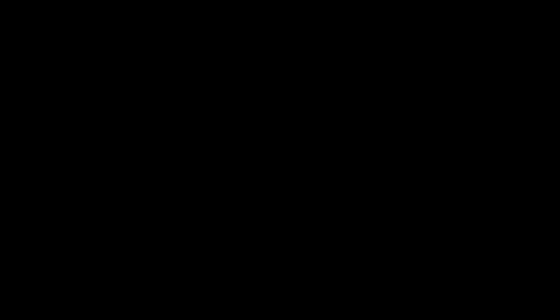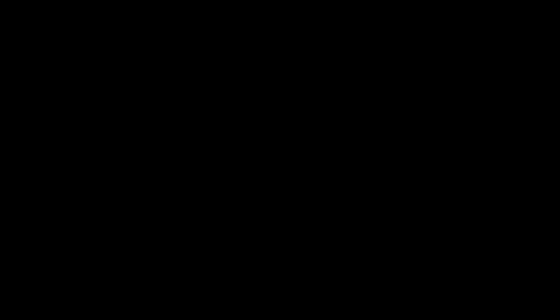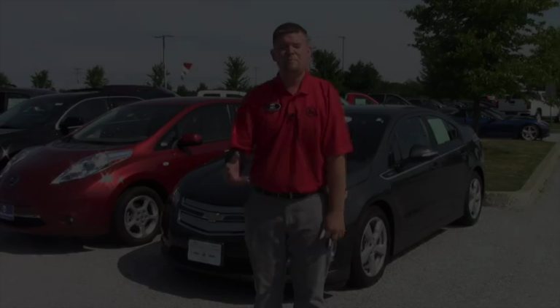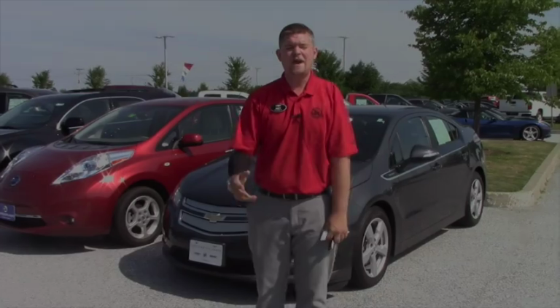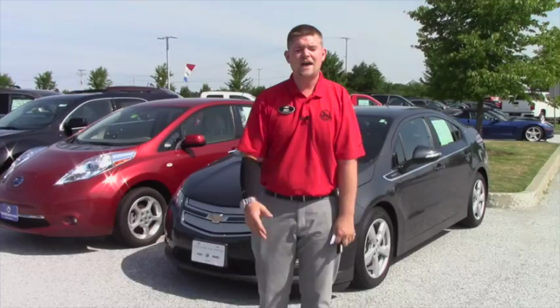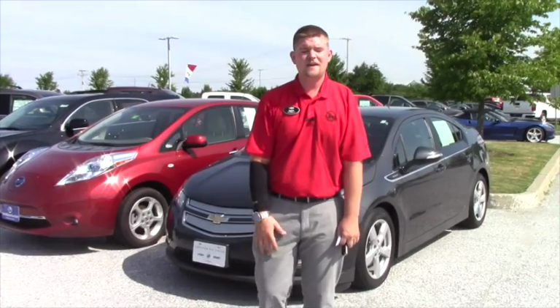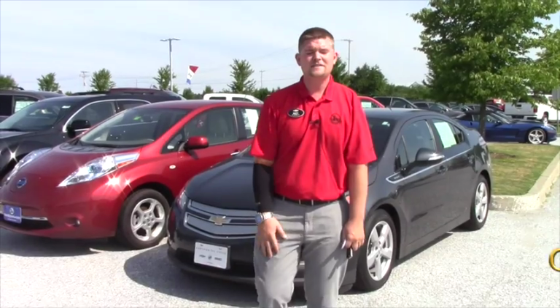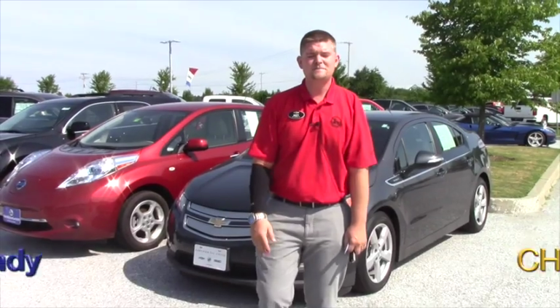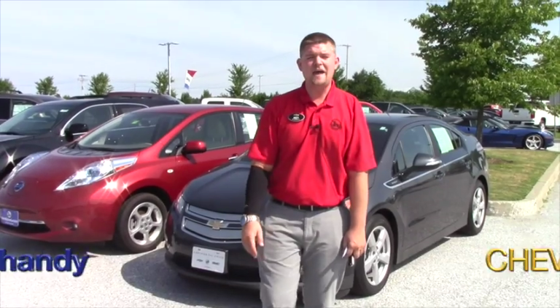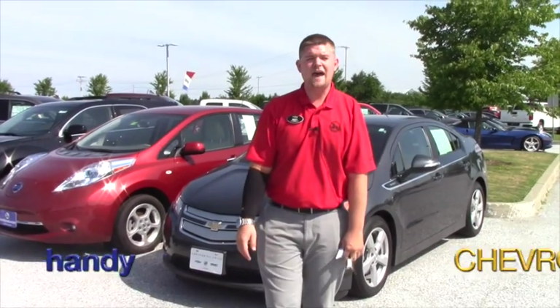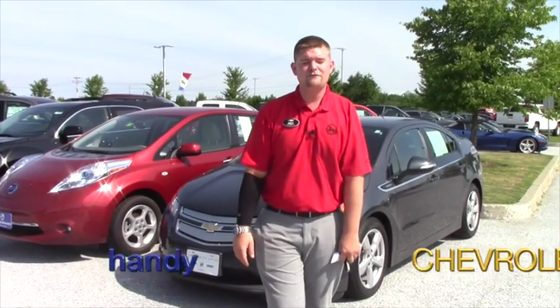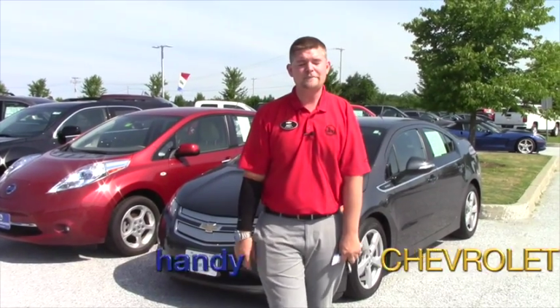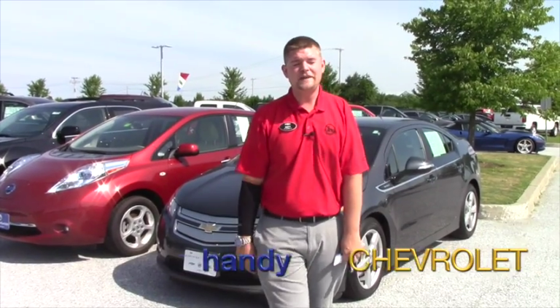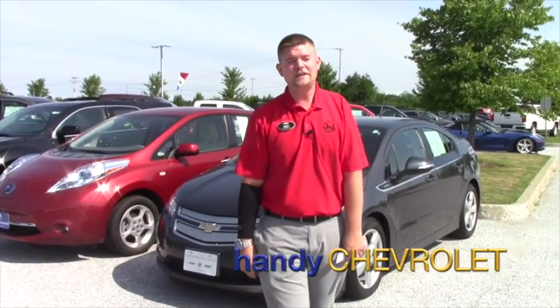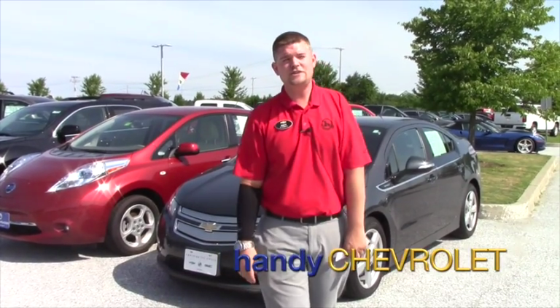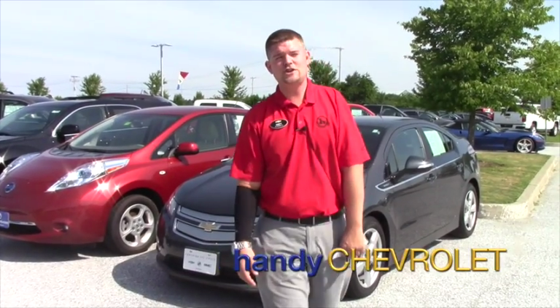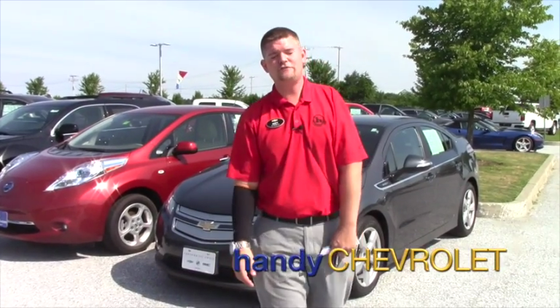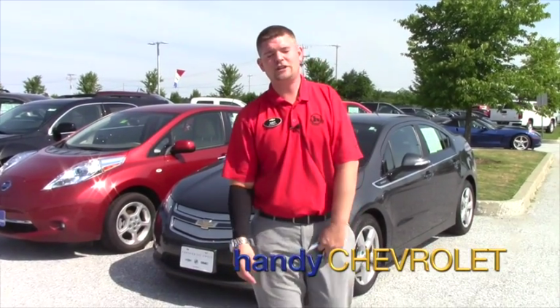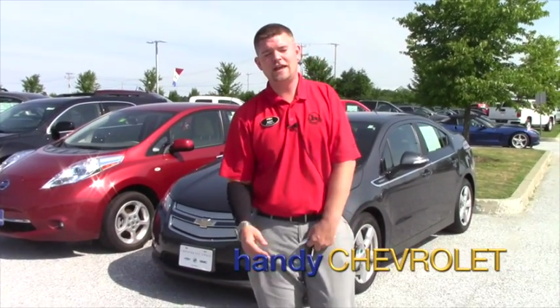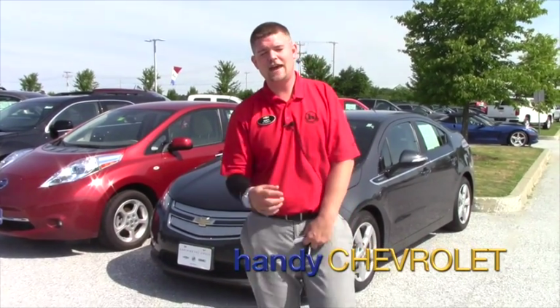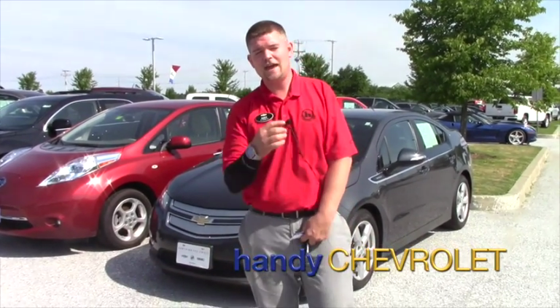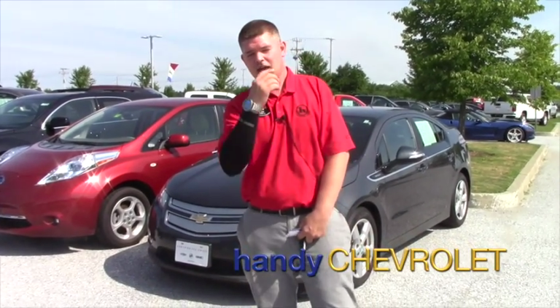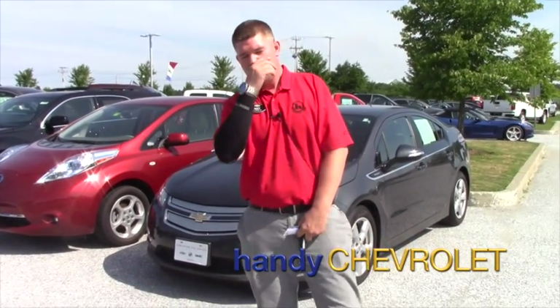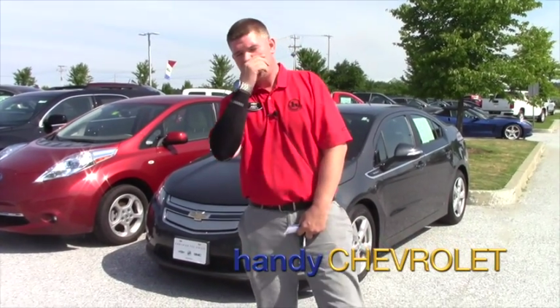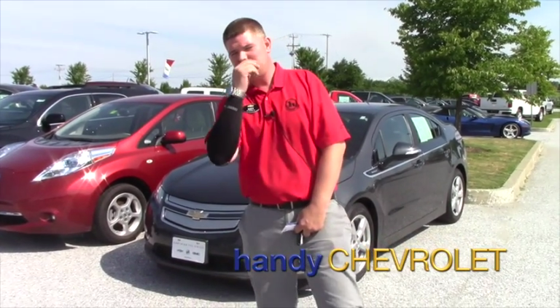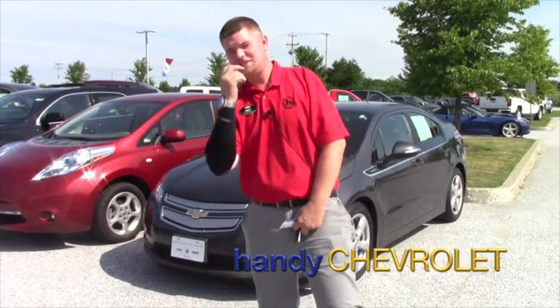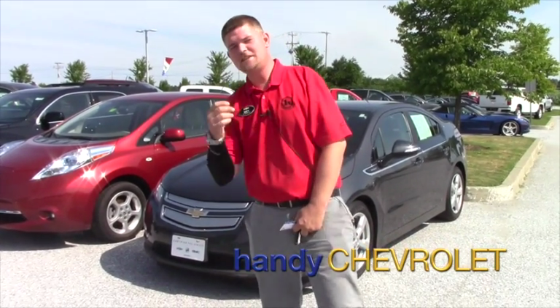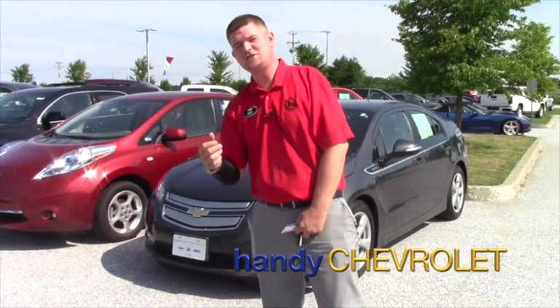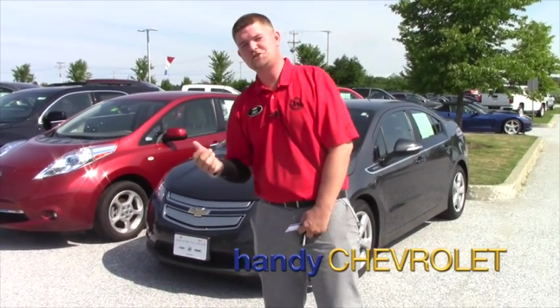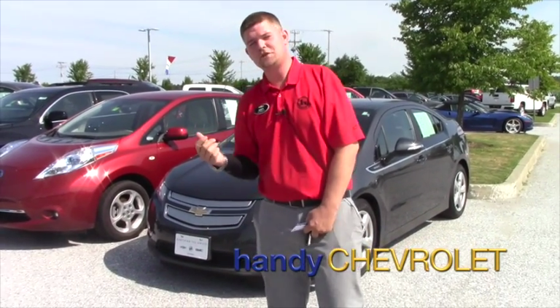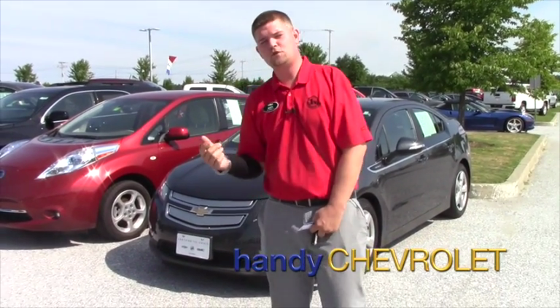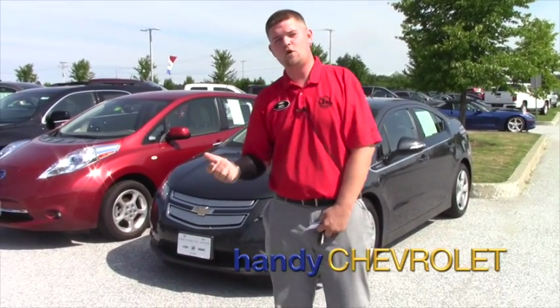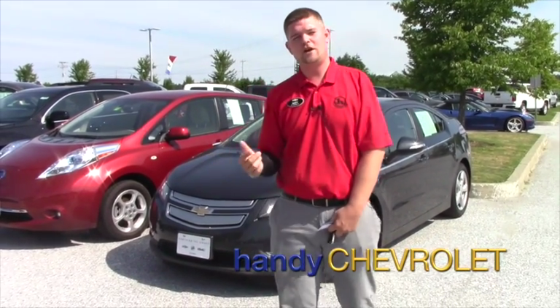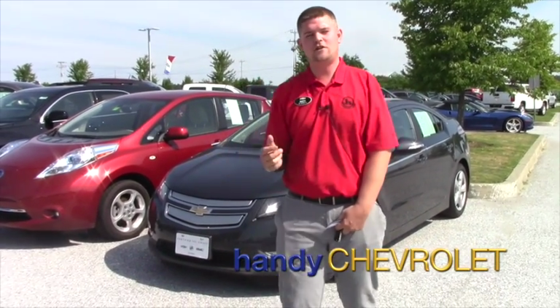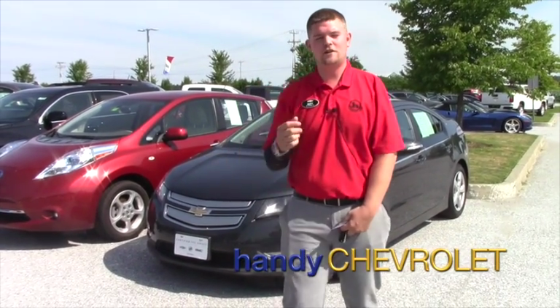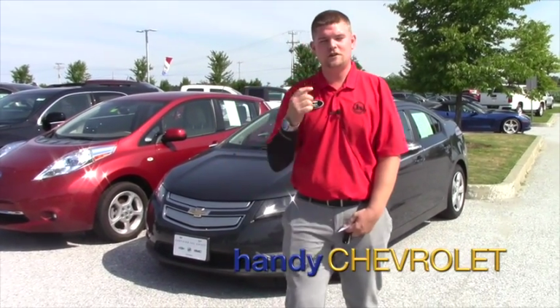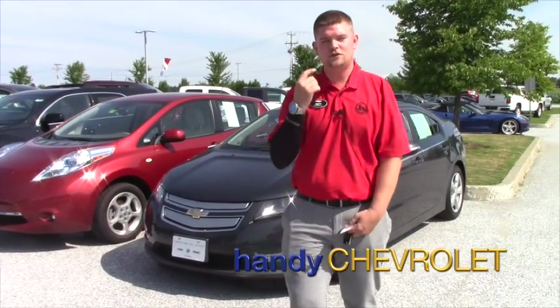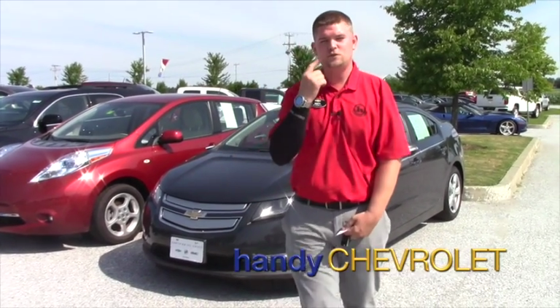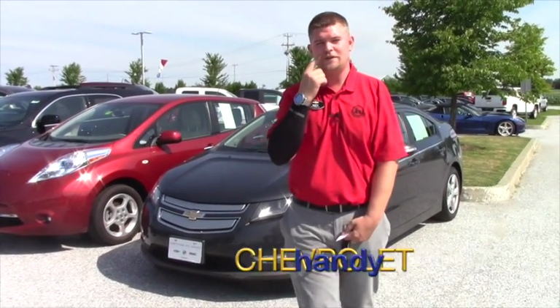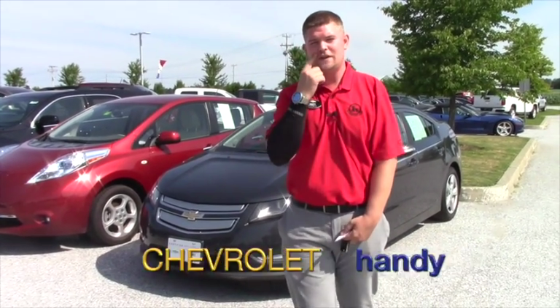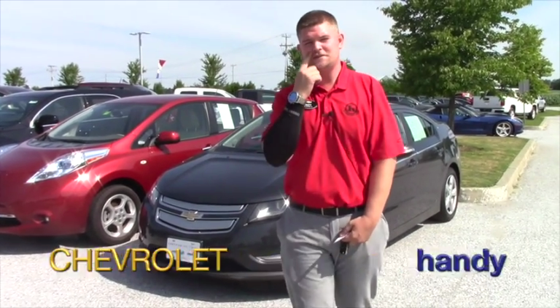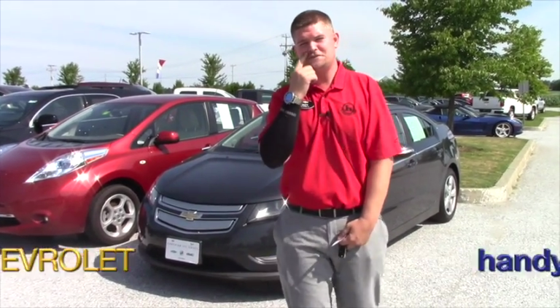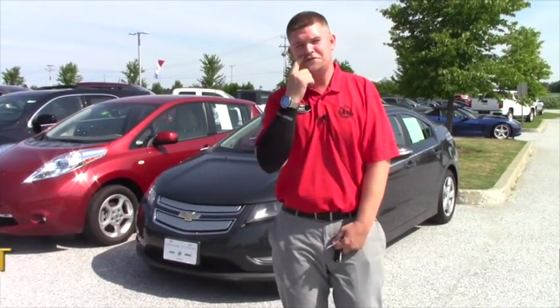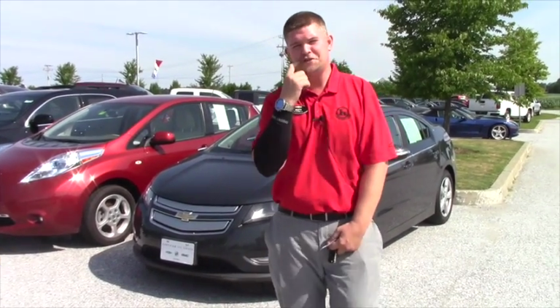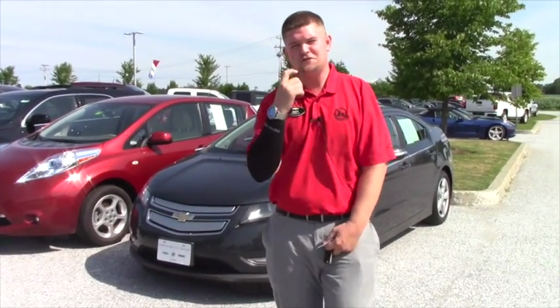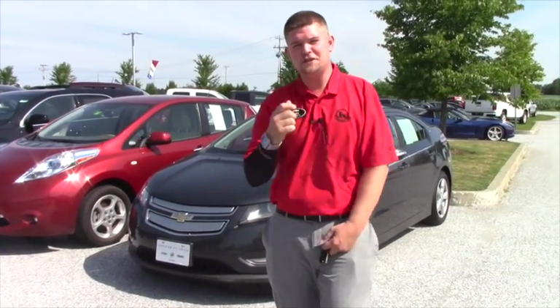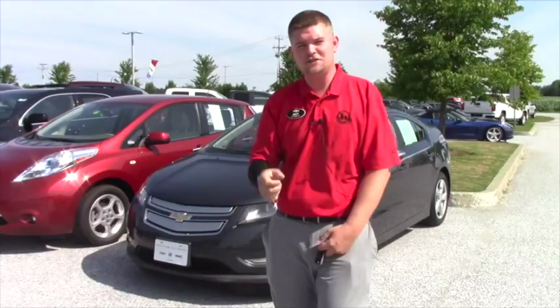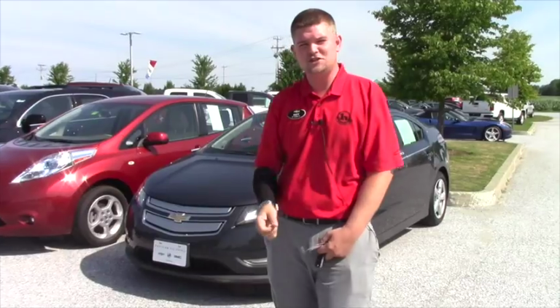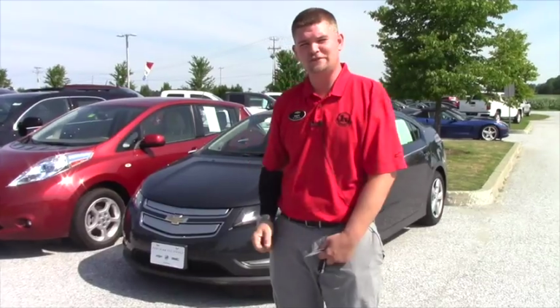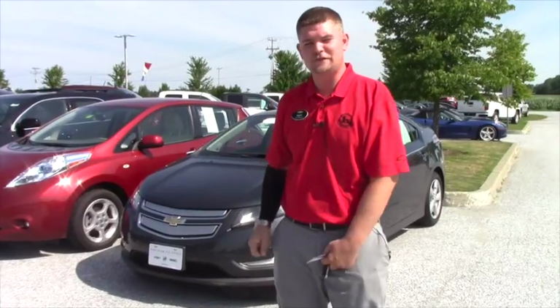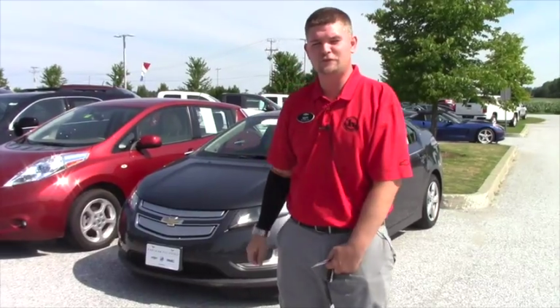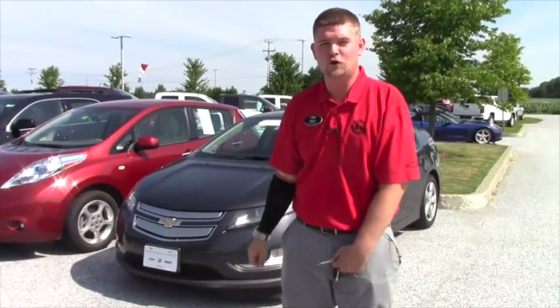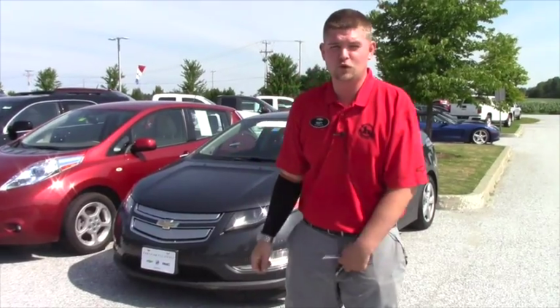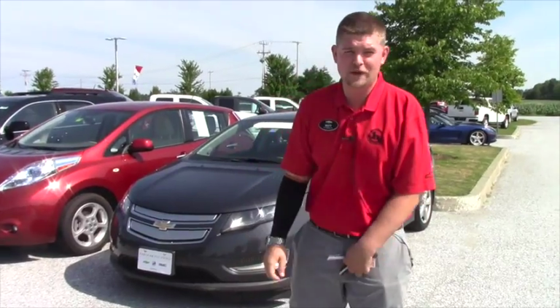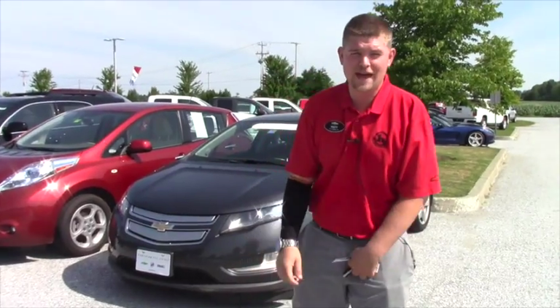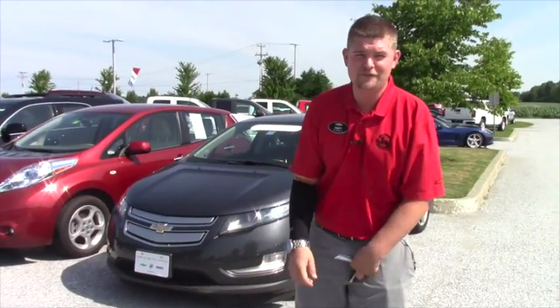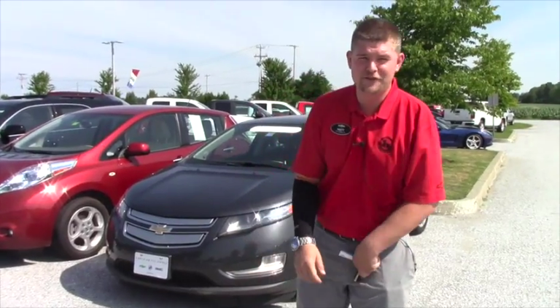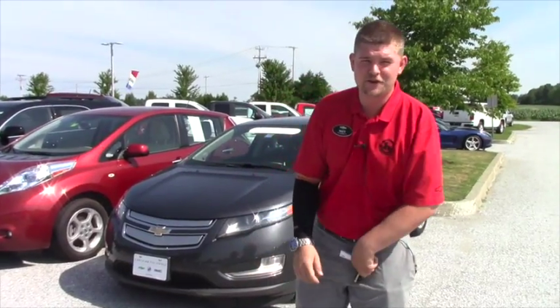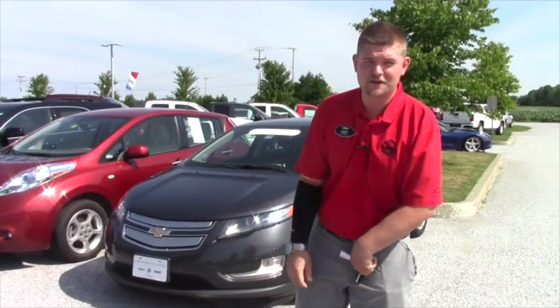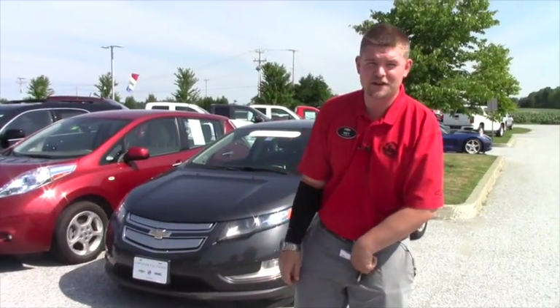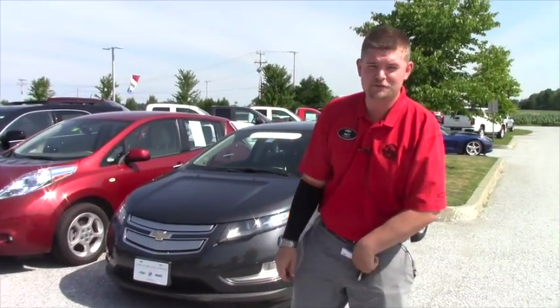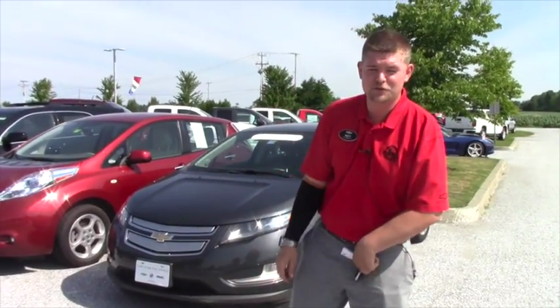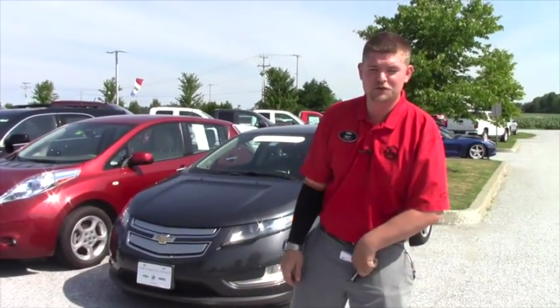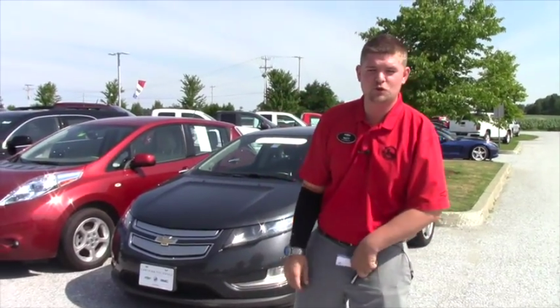Hey Pat, it's Matt from Handy Chevrolet. I see that you inquired on a 2013 Chevy Volt we have here in inventory.